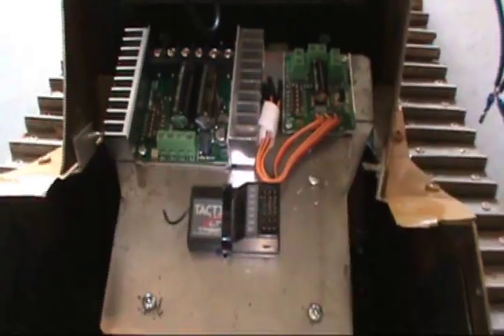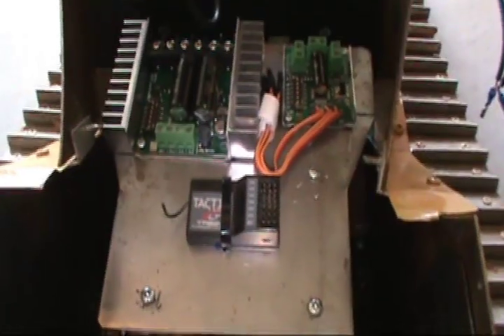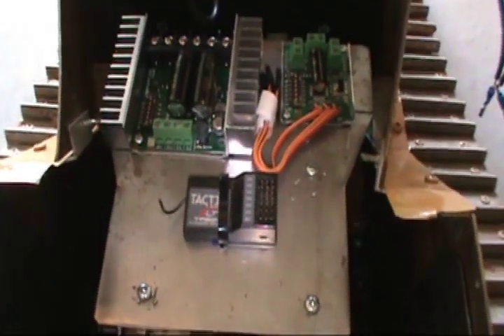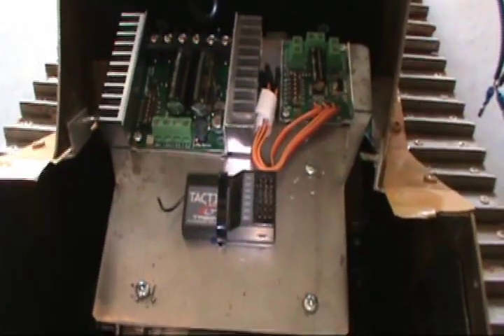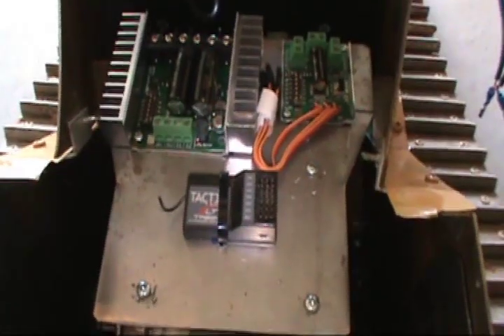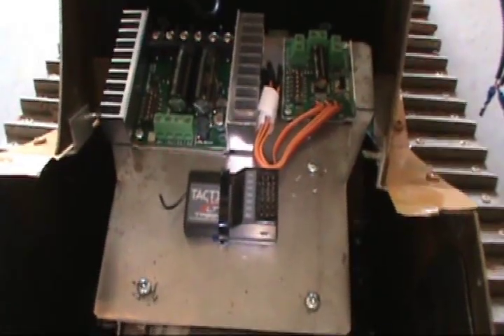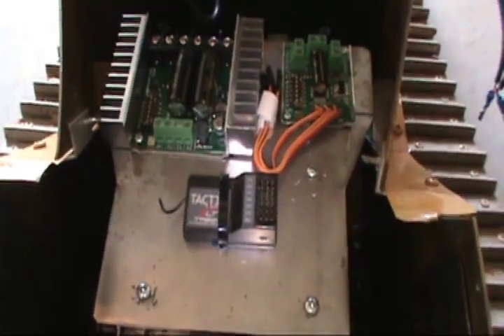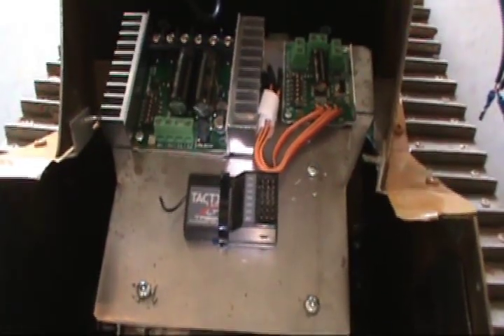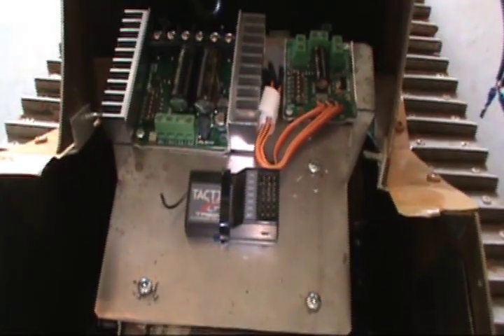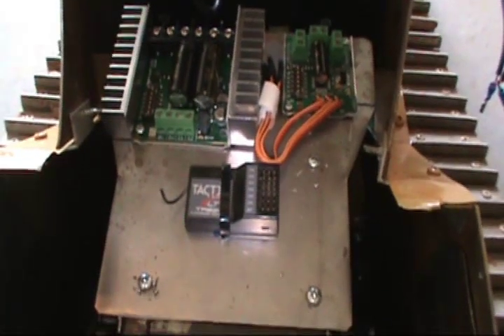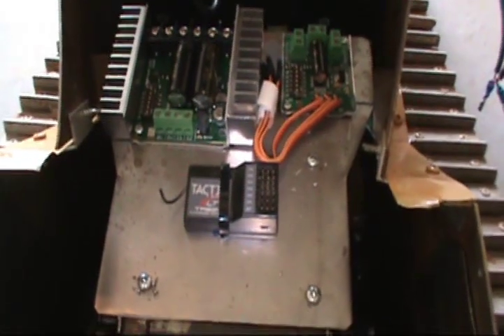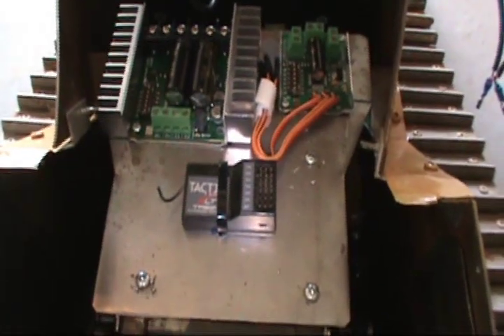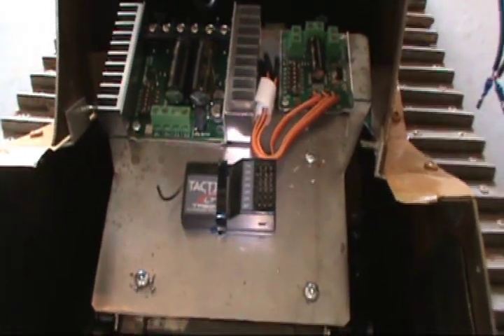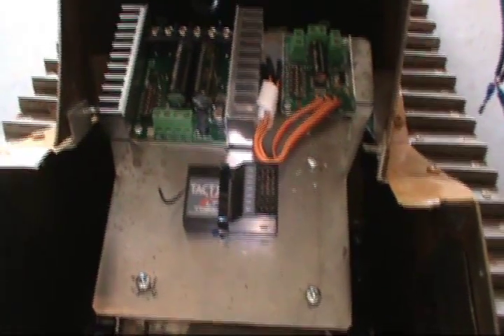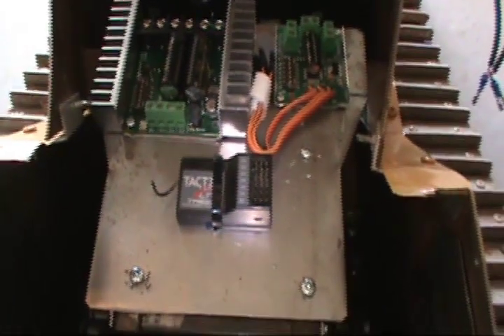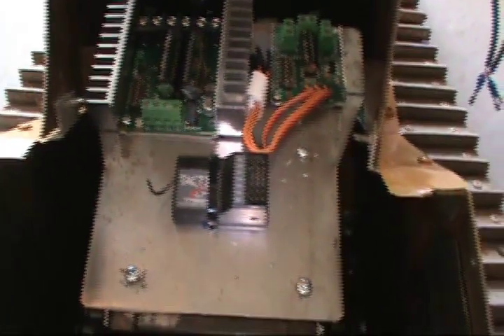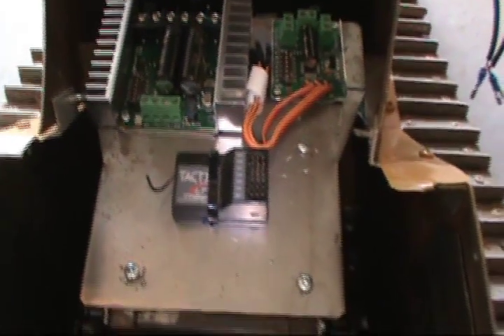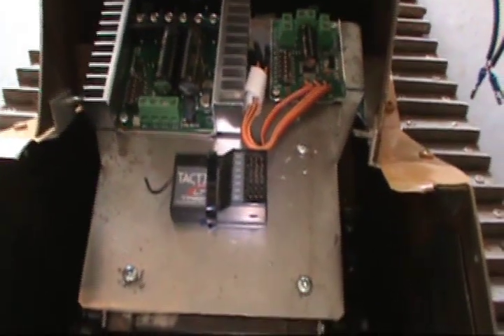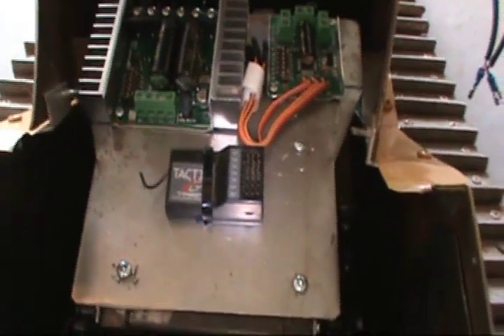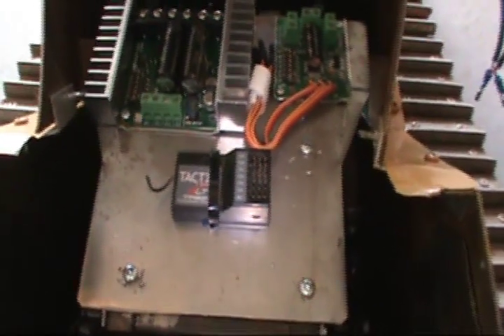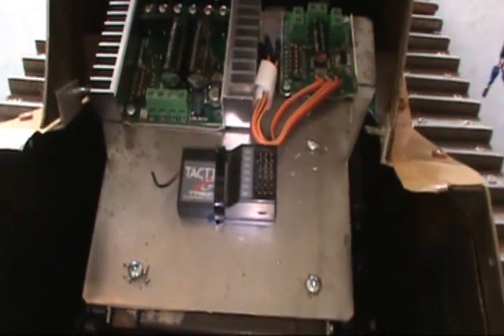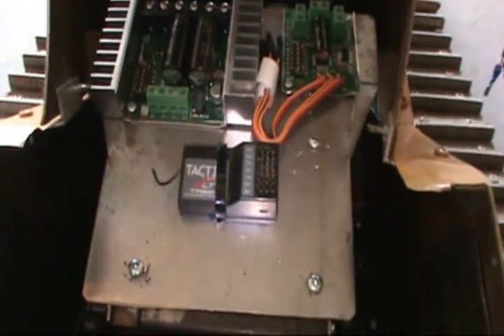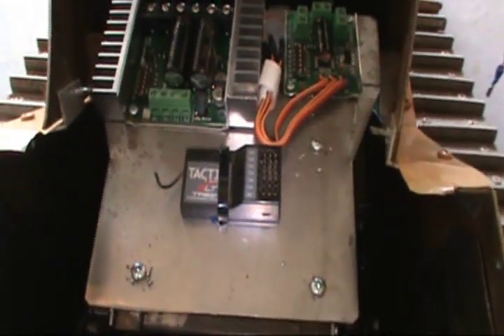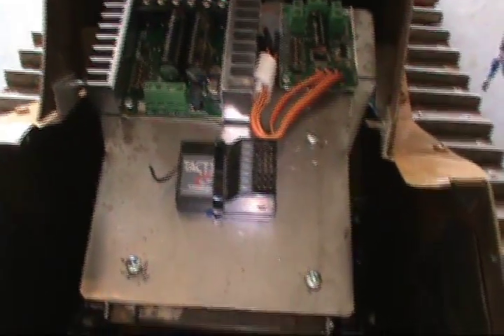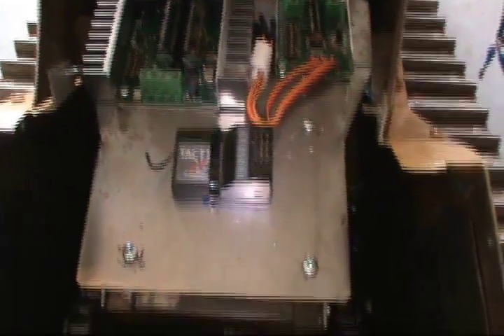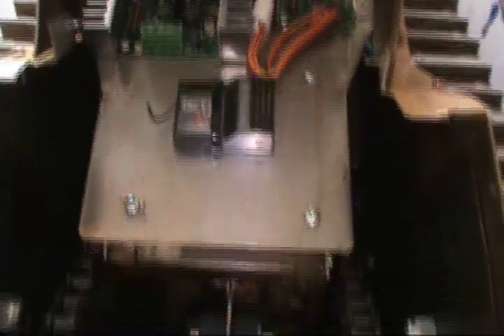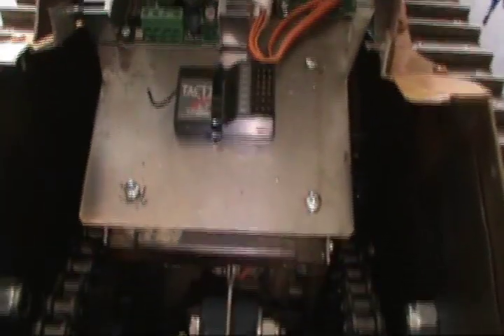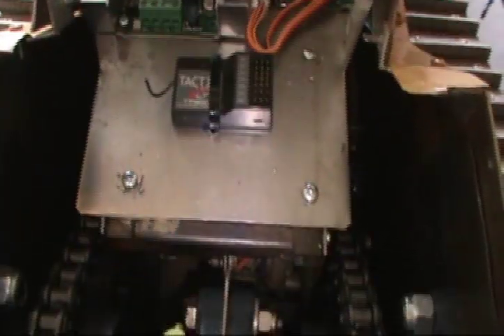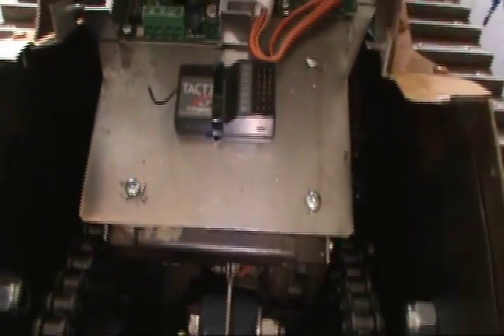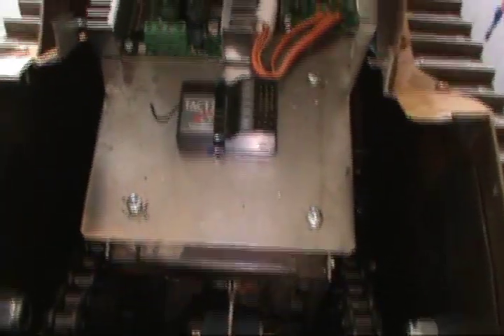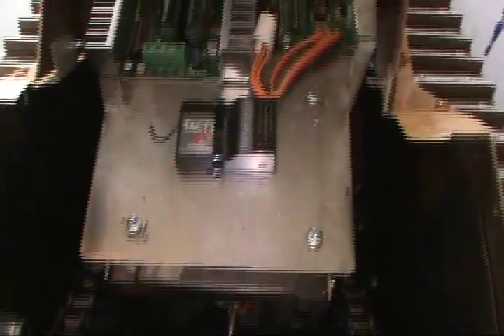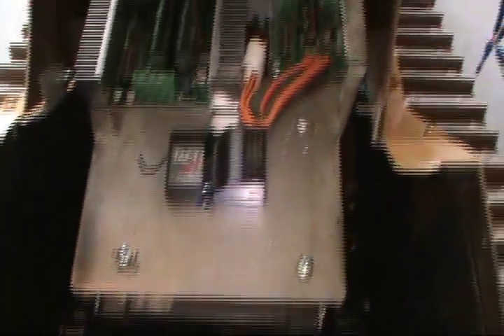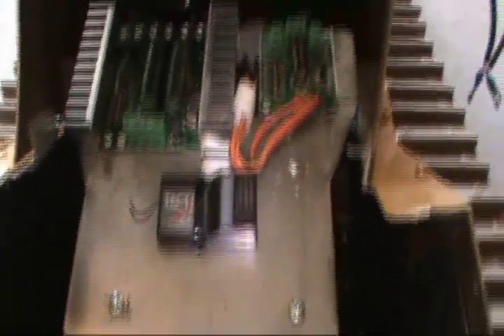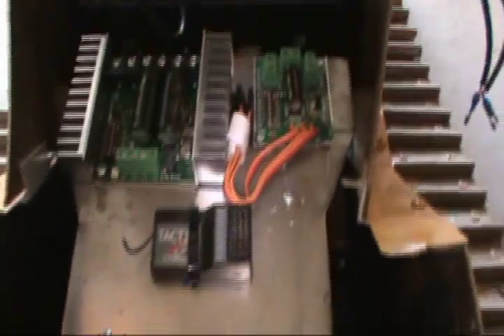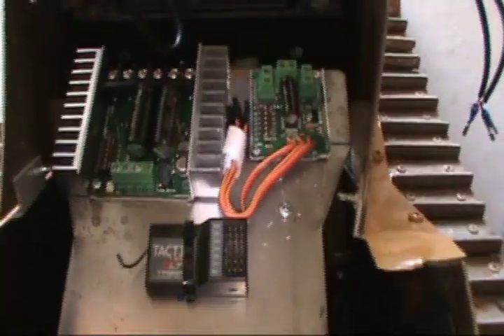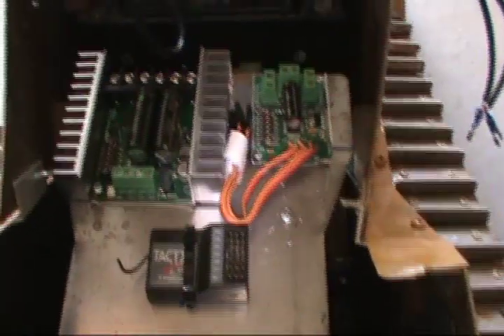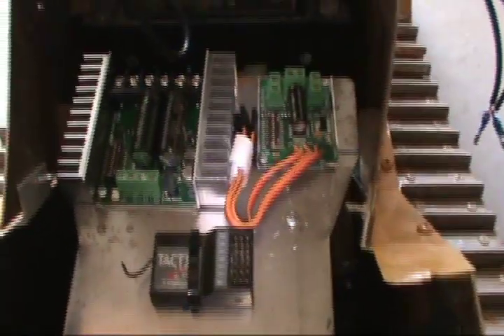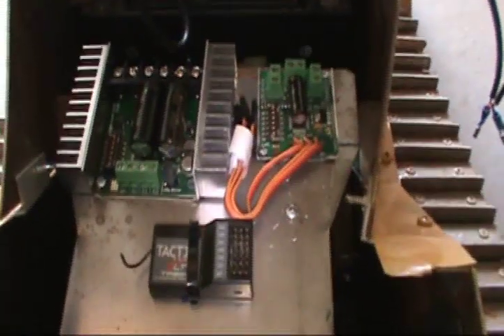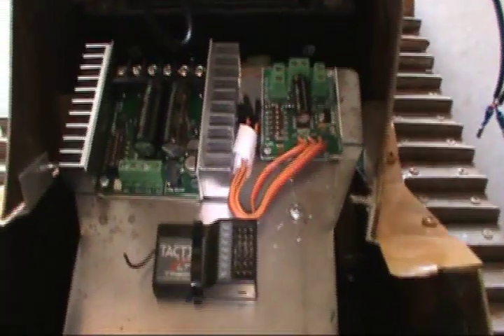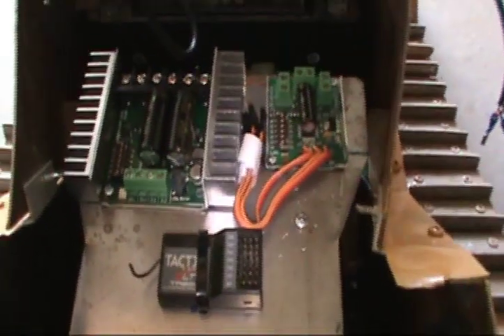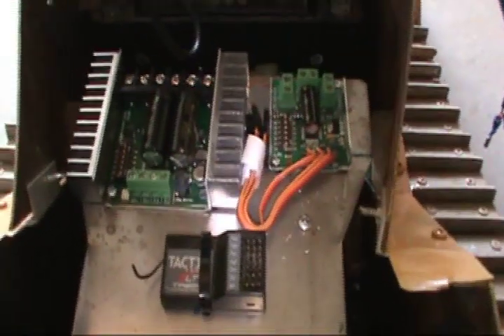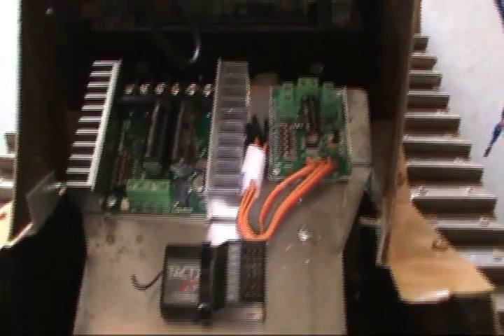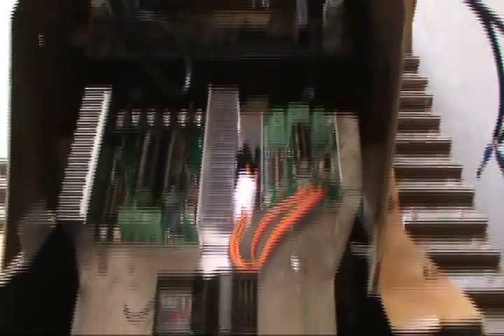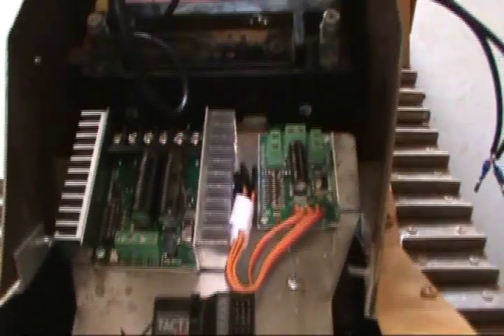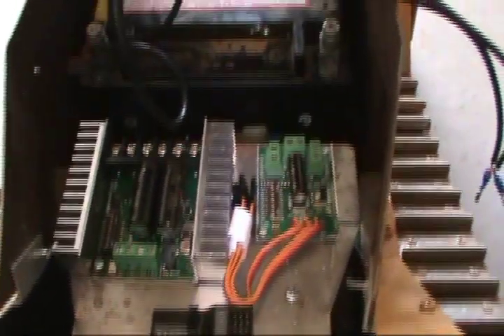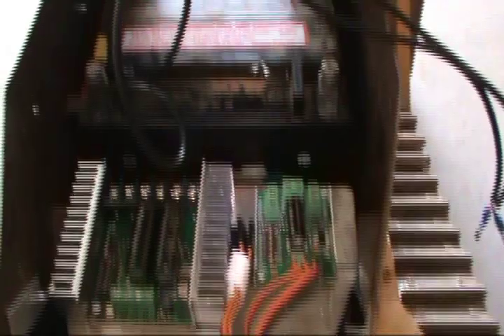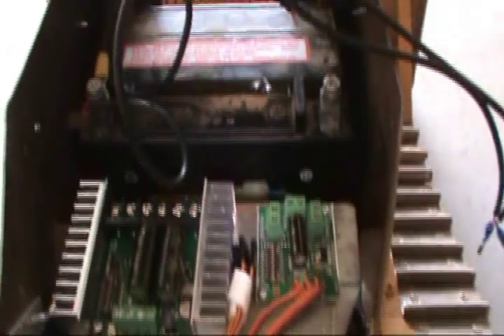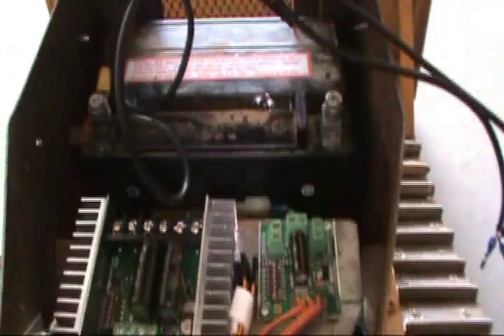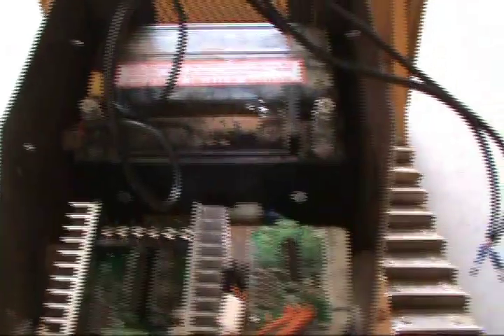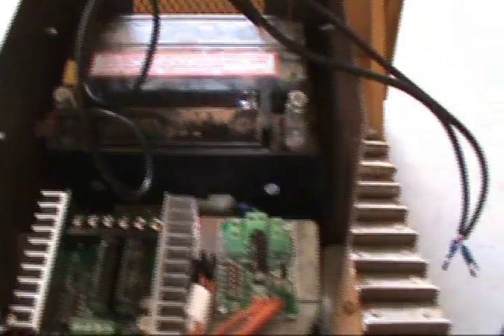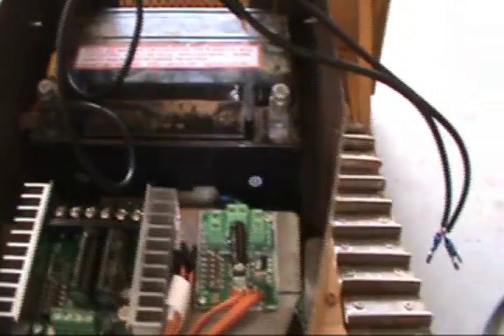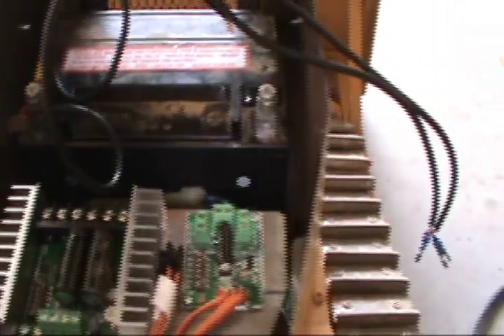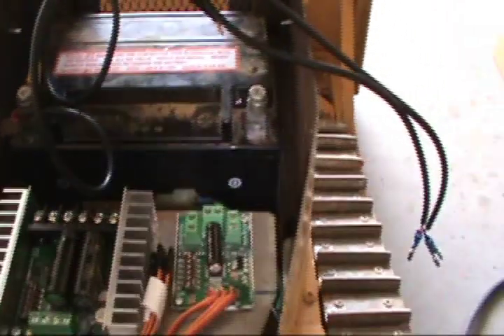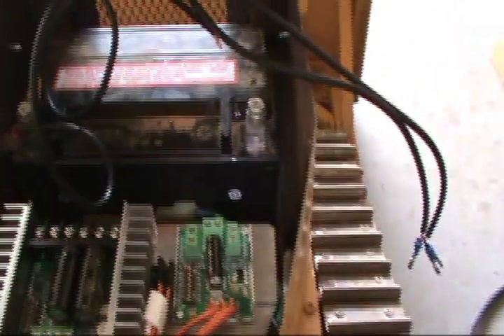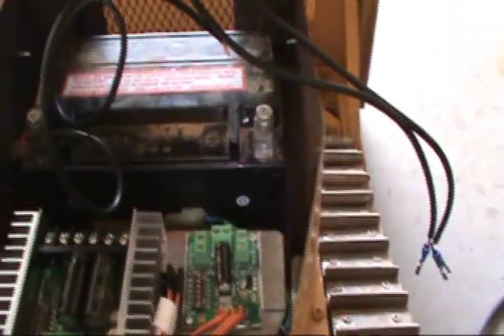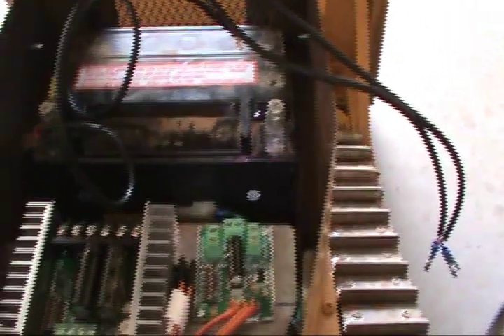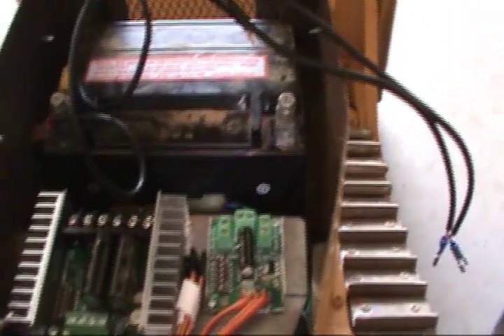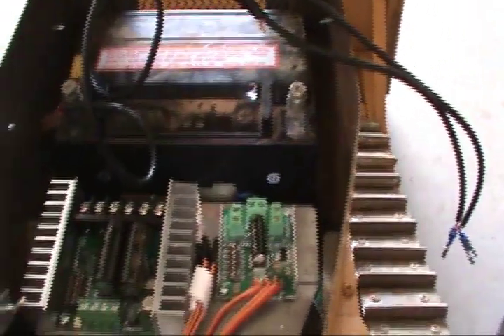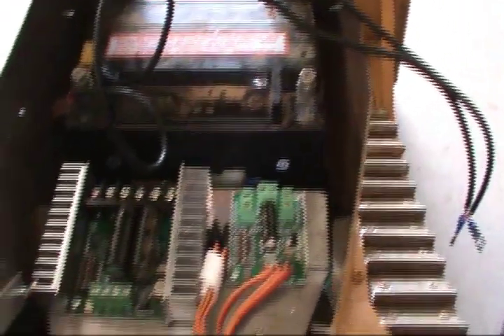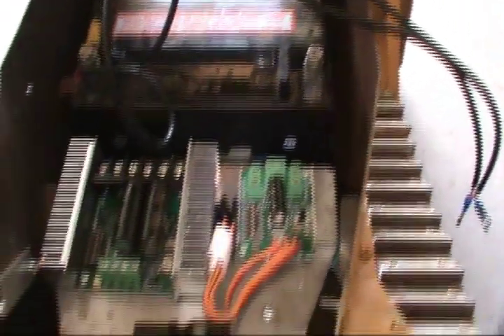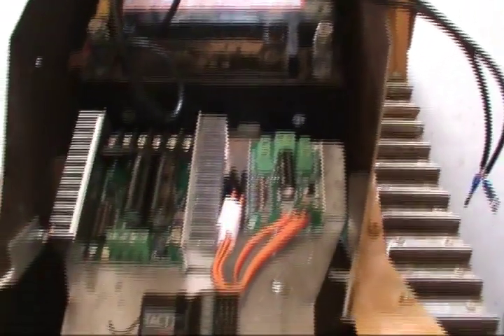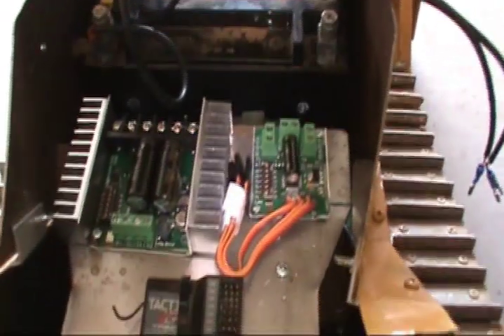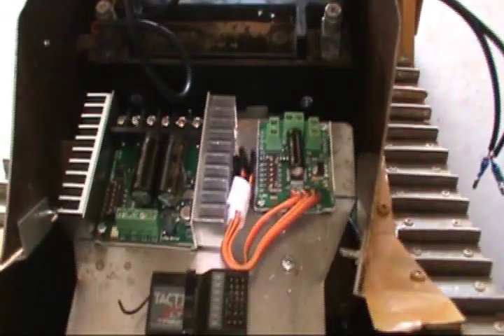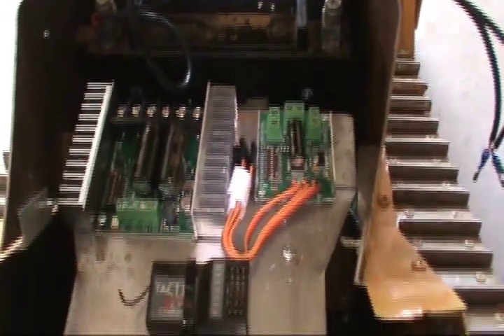Got everything mounted in there. Next step is to start connecting wires.